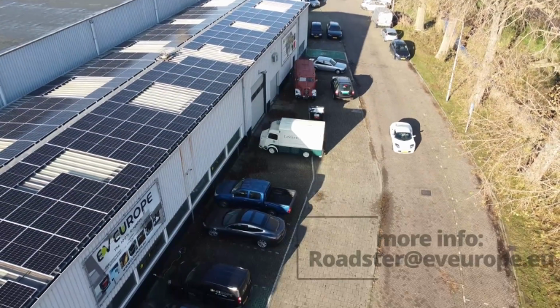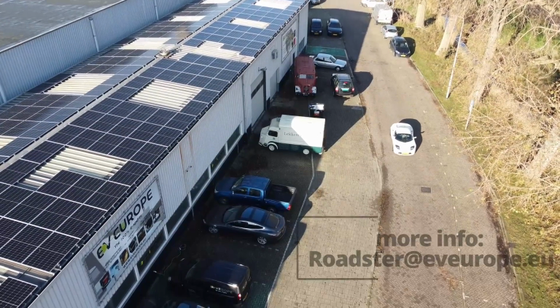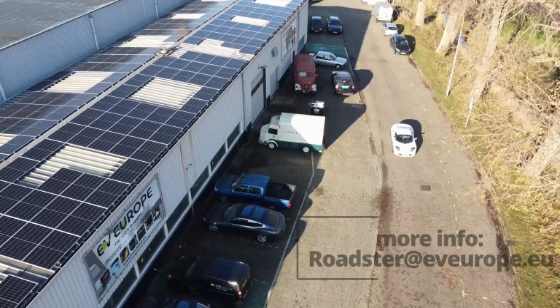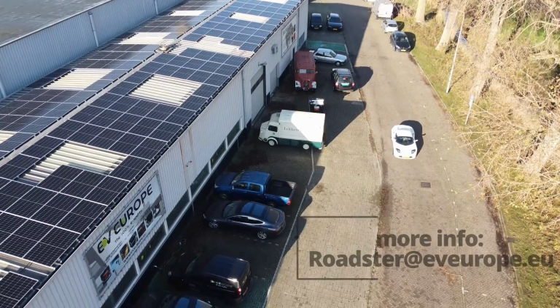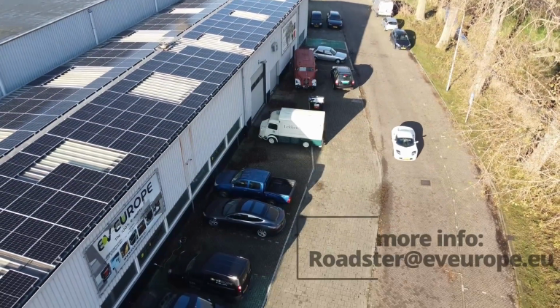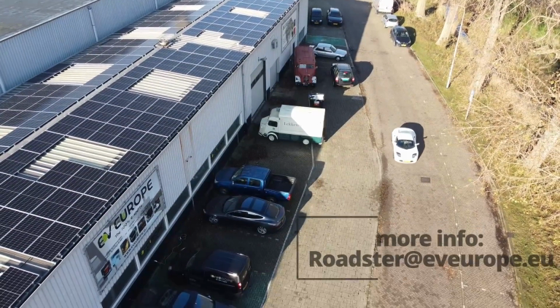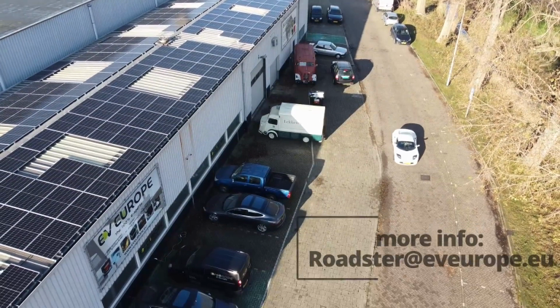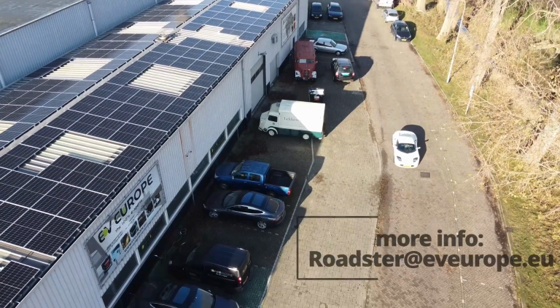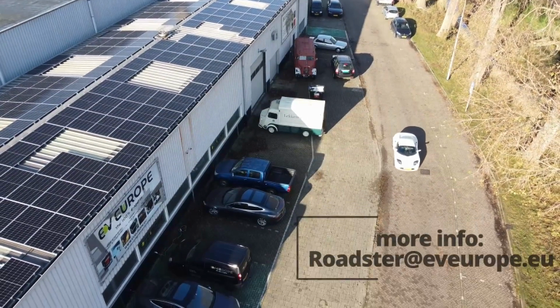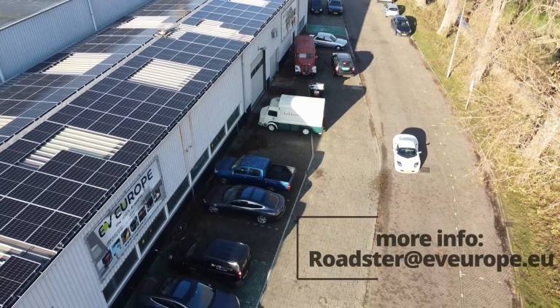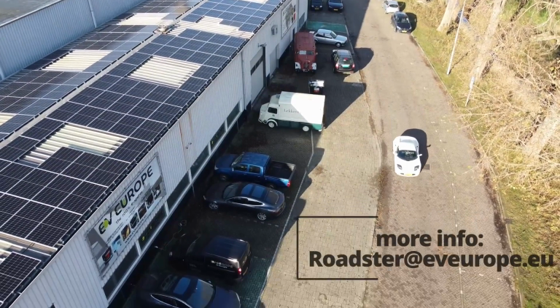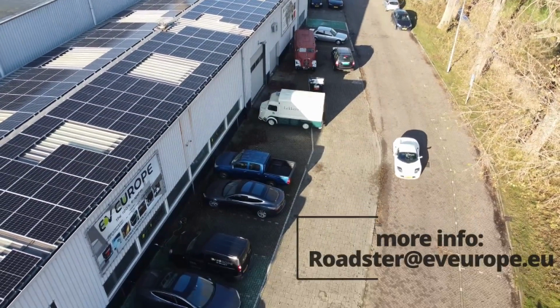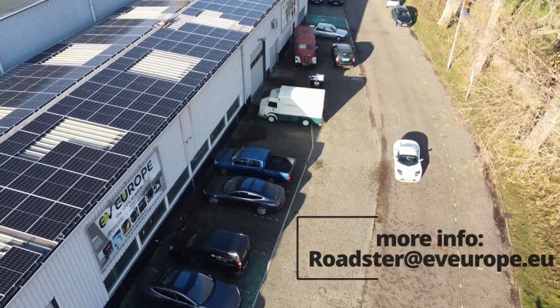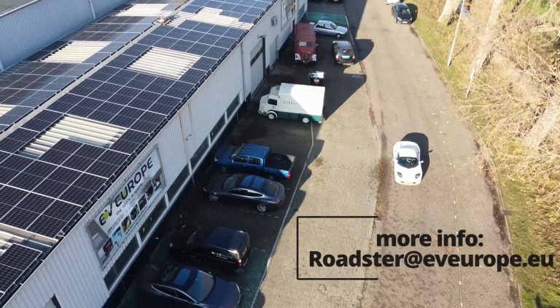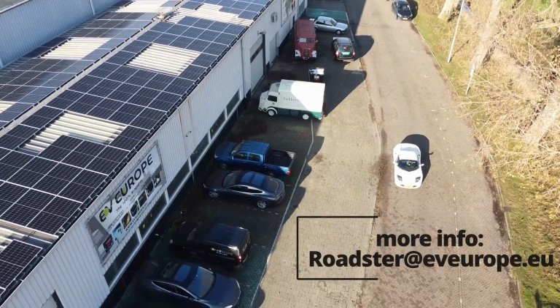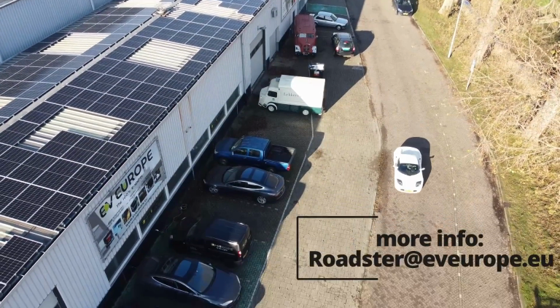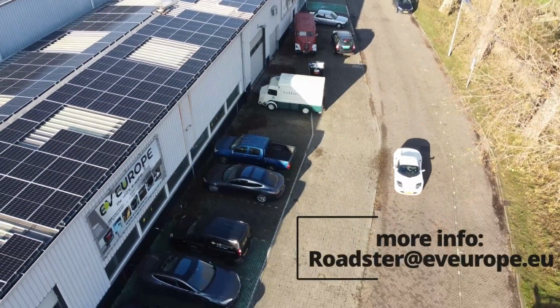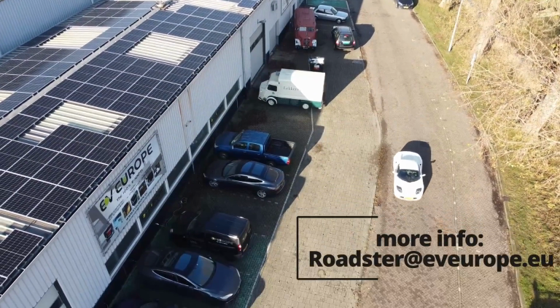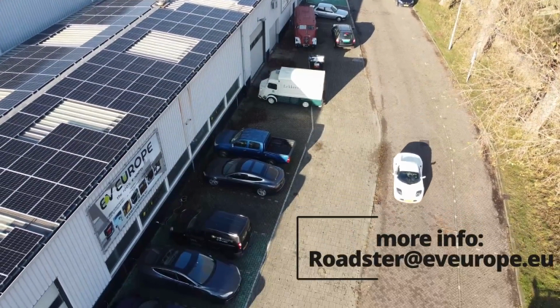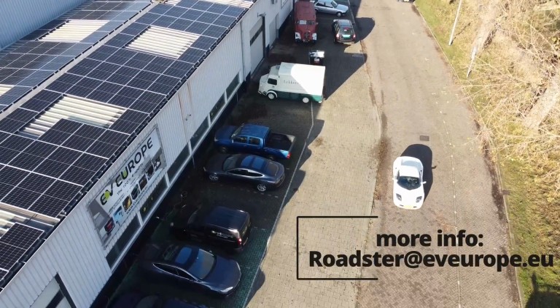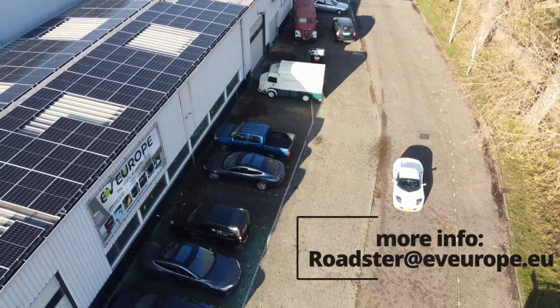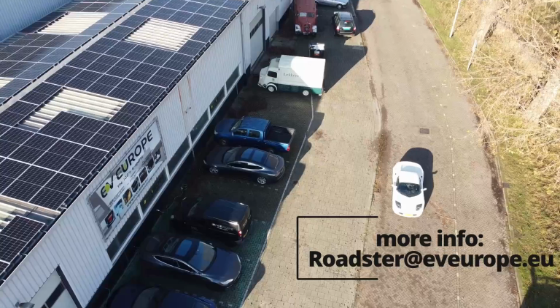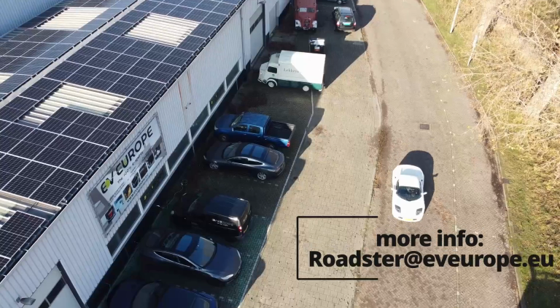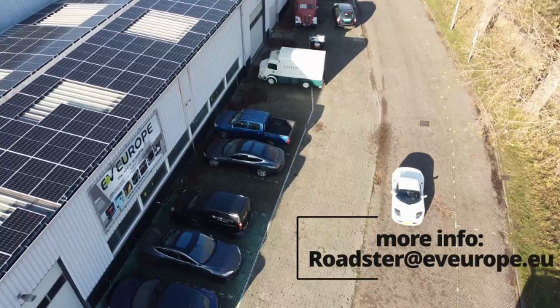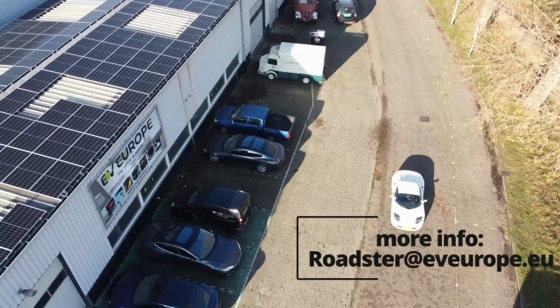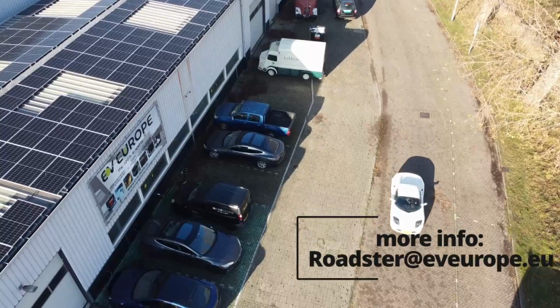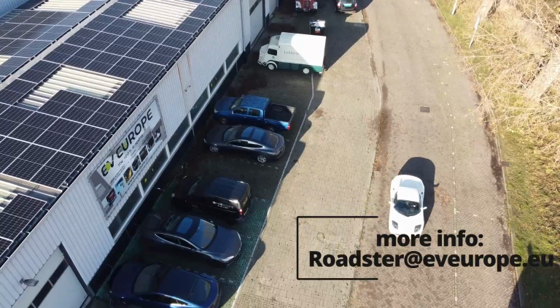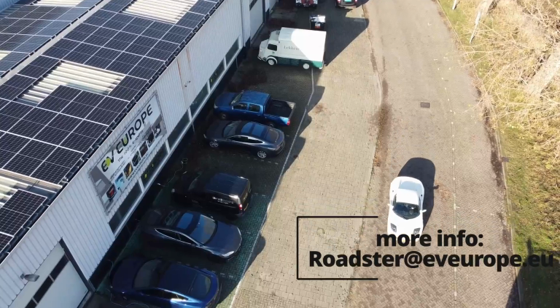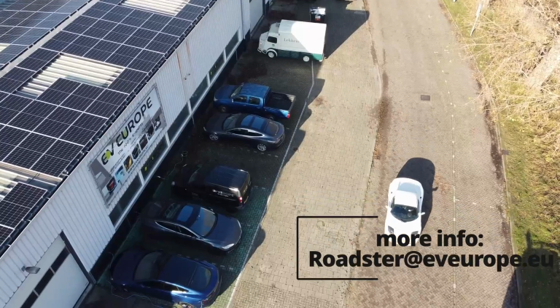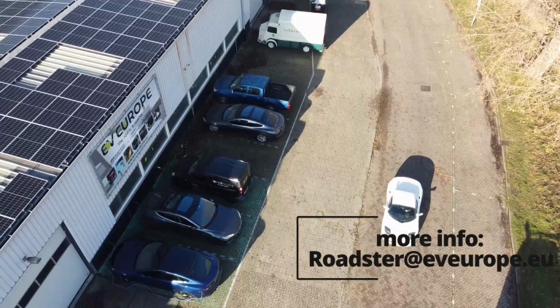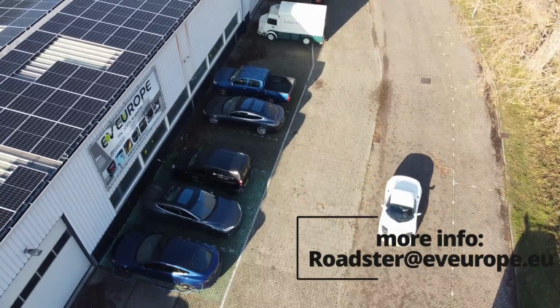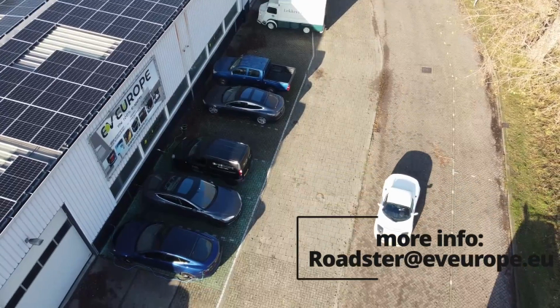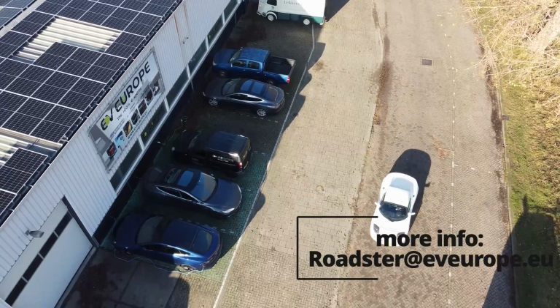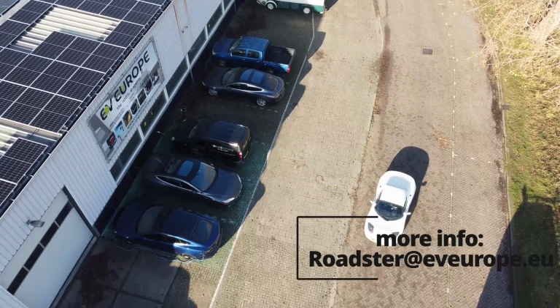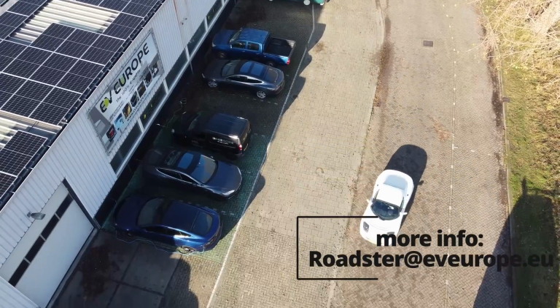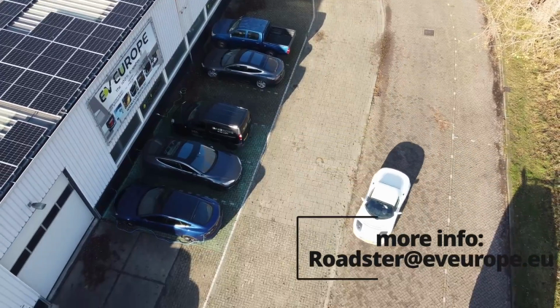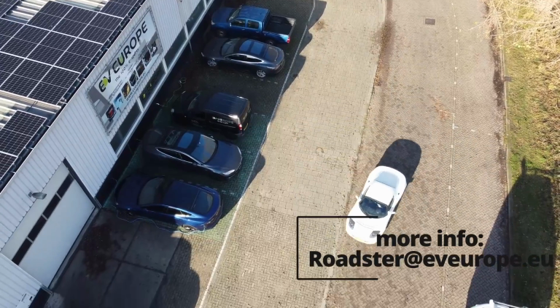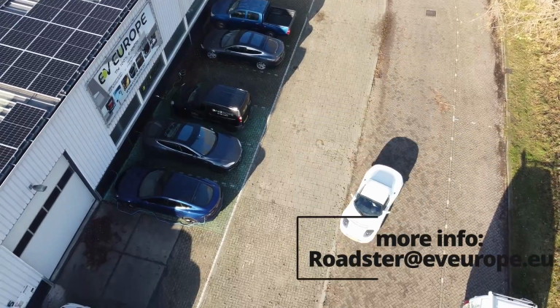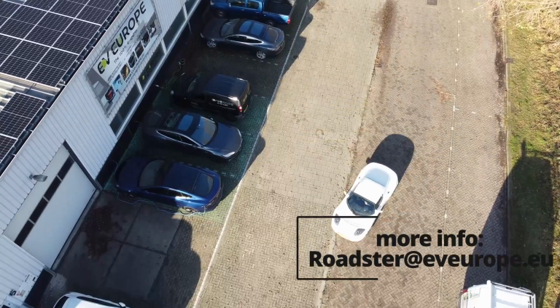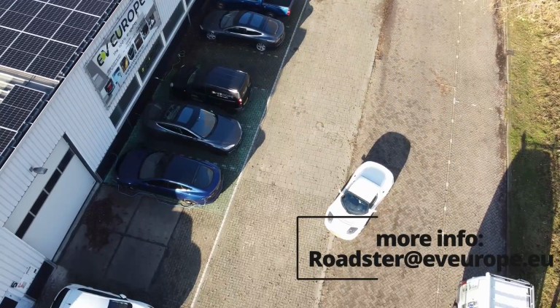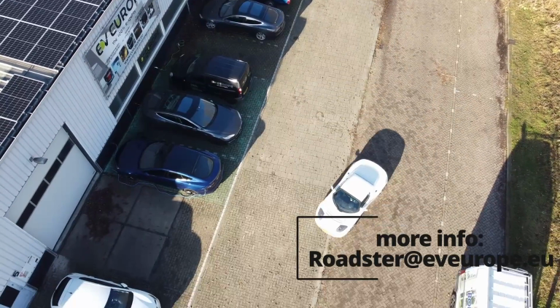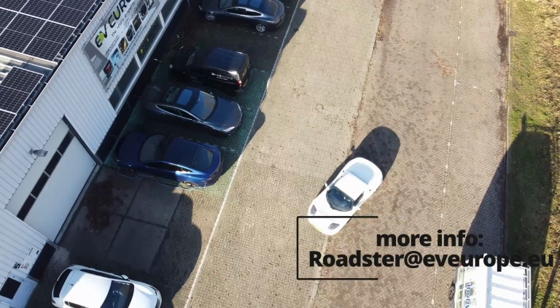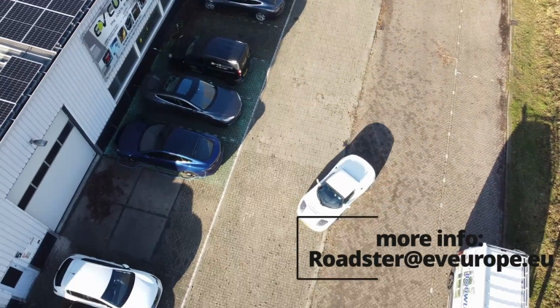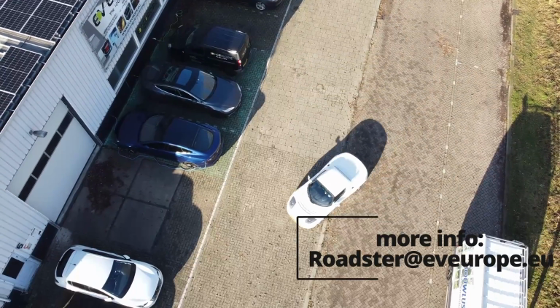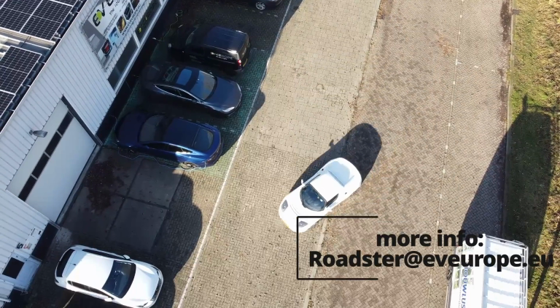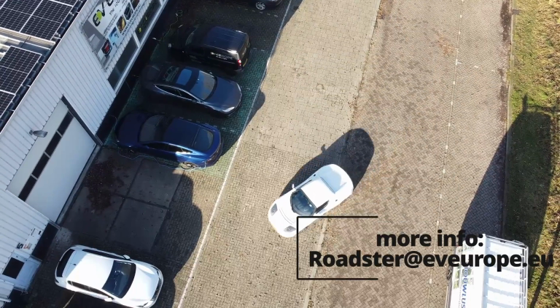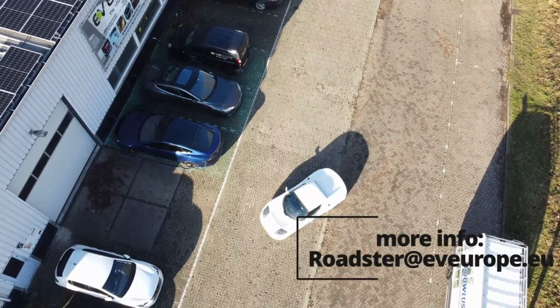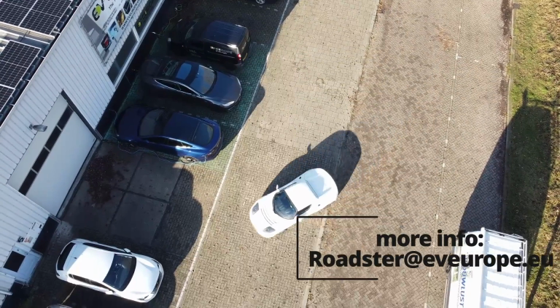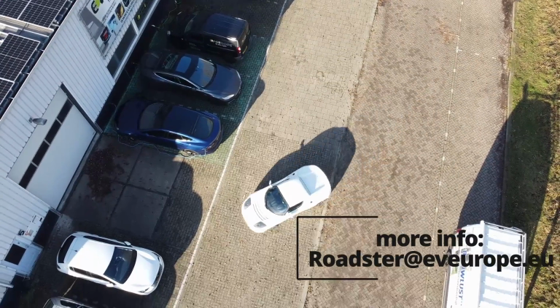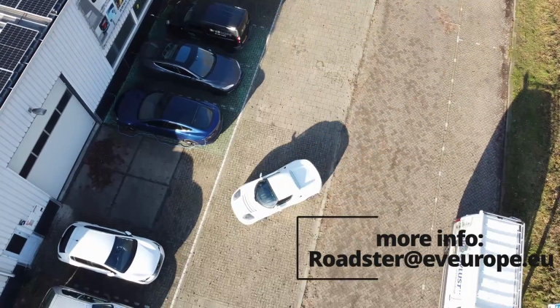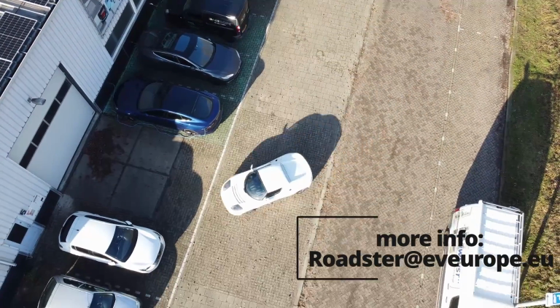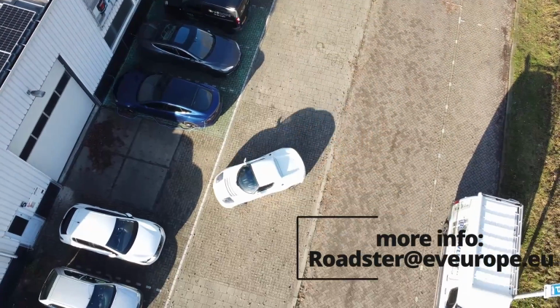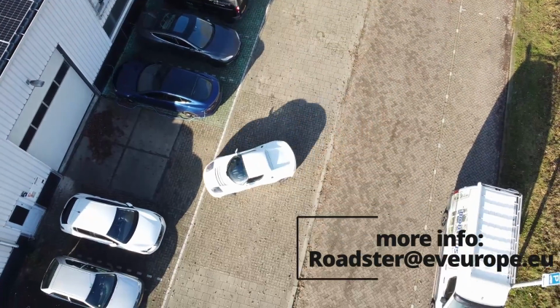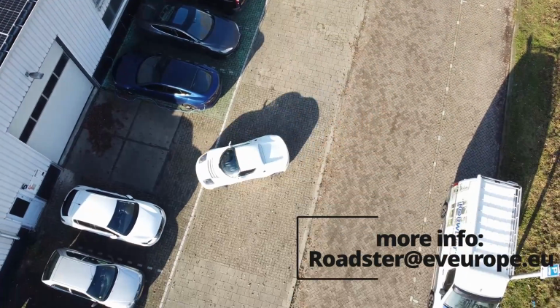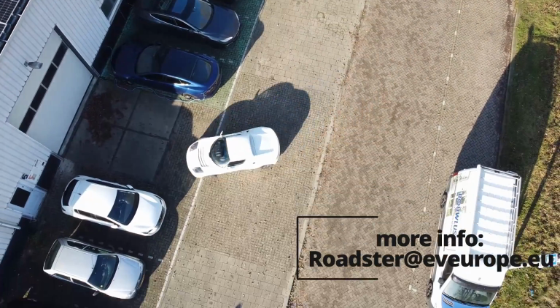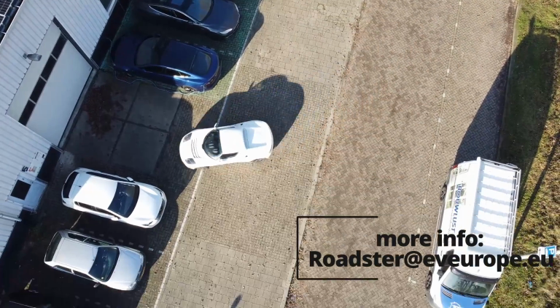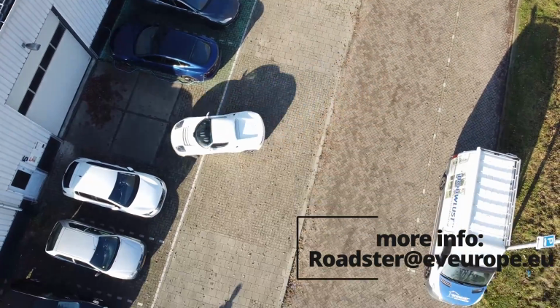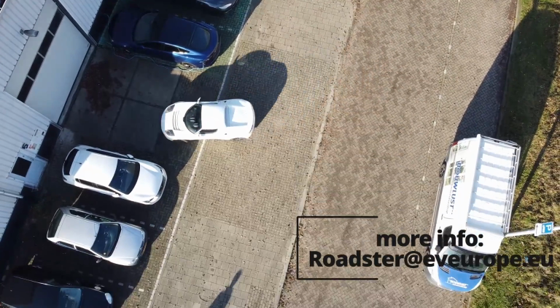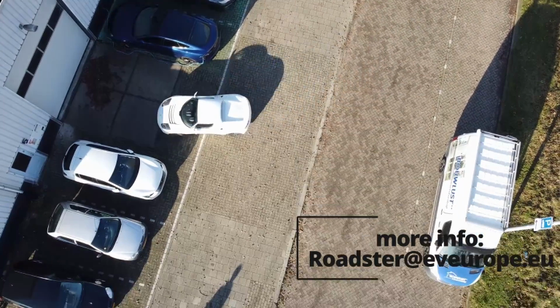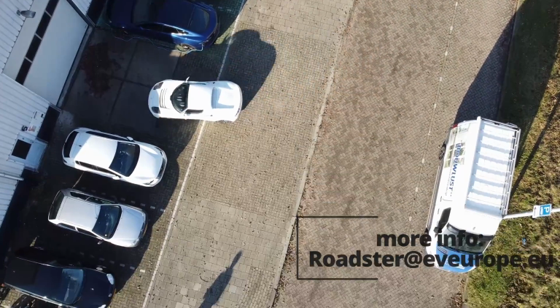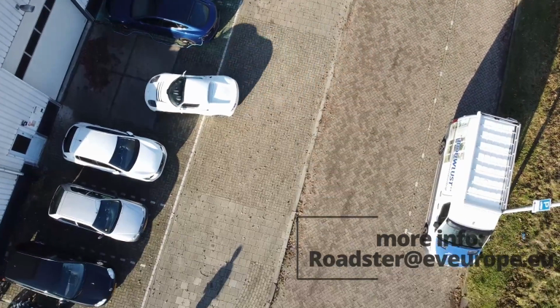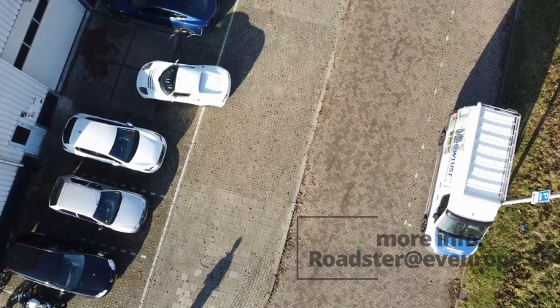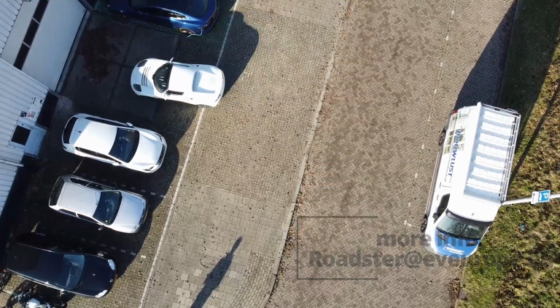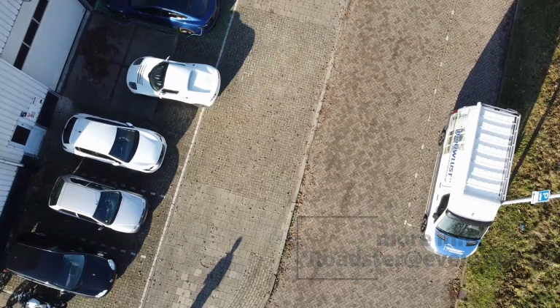Thank you for watching. Please follow us for further updates on the Tesla Roadster, or email us at theroadster@eveurope.eu.